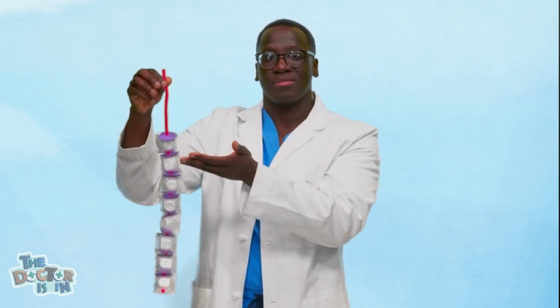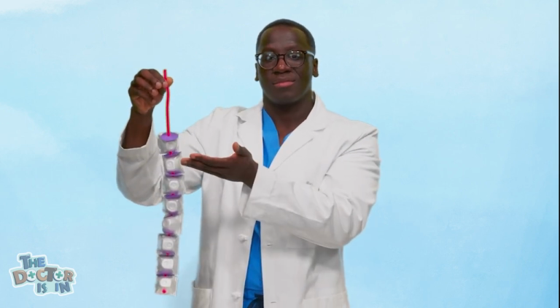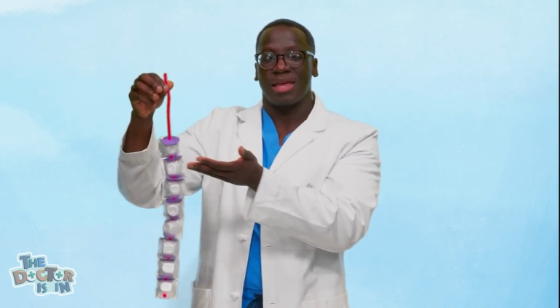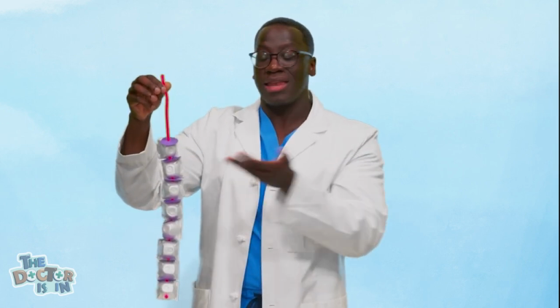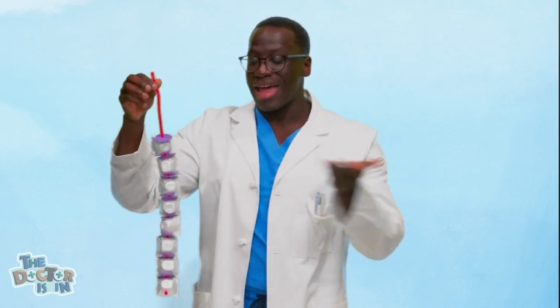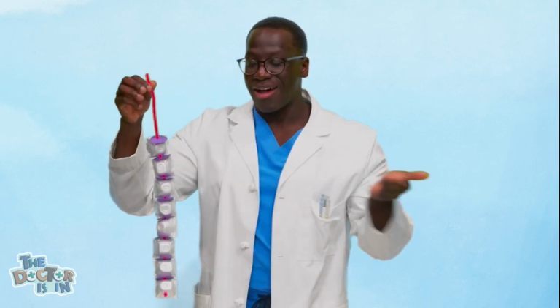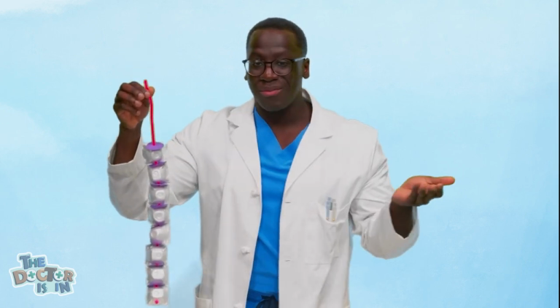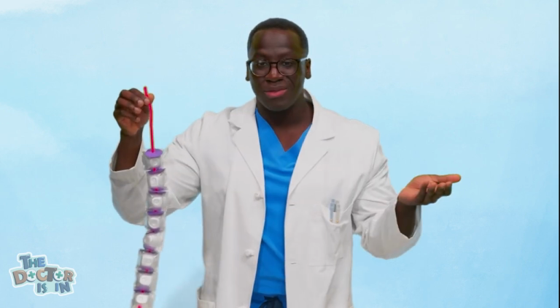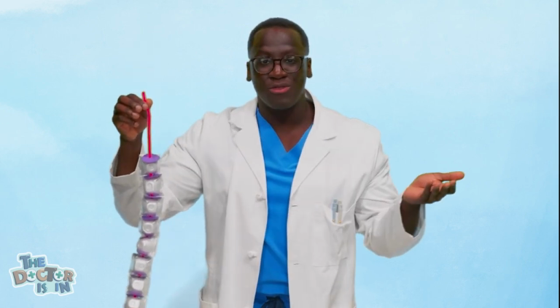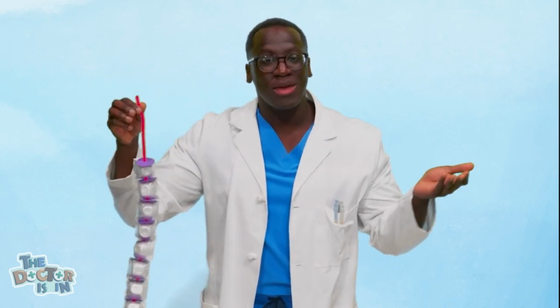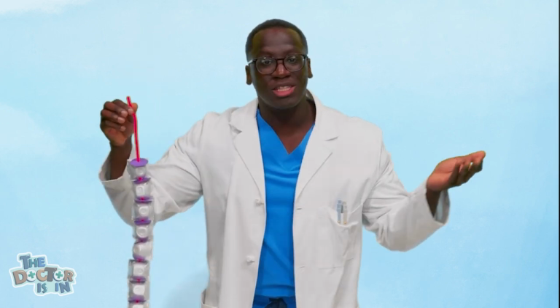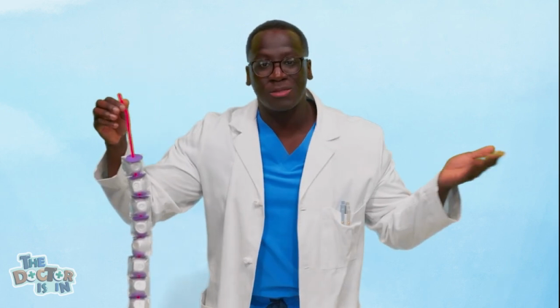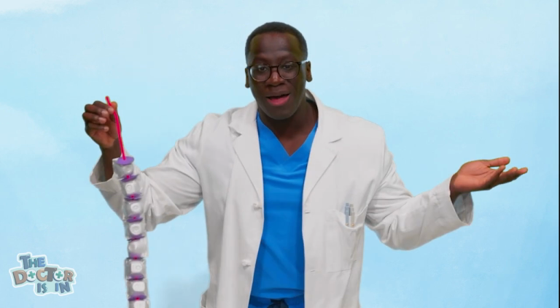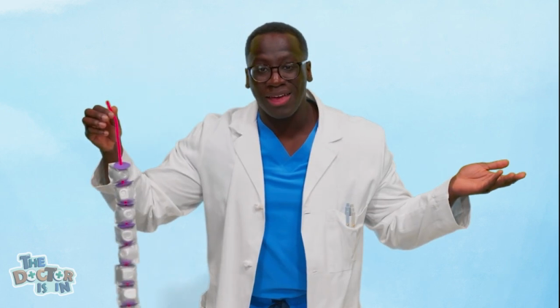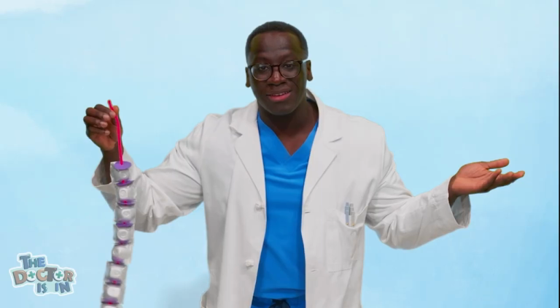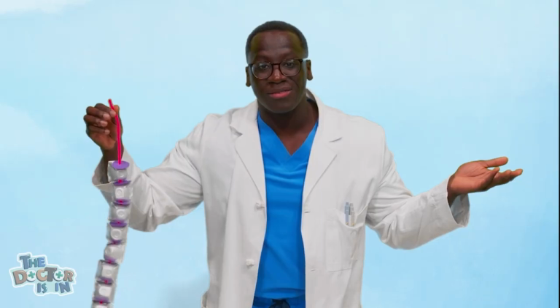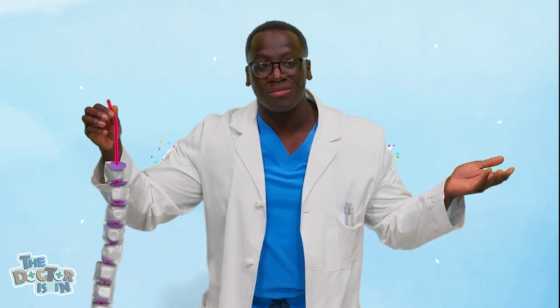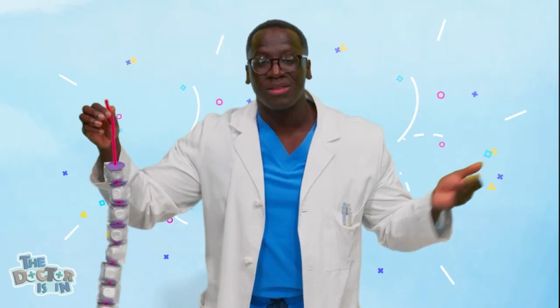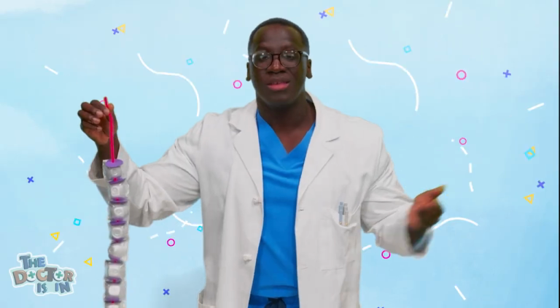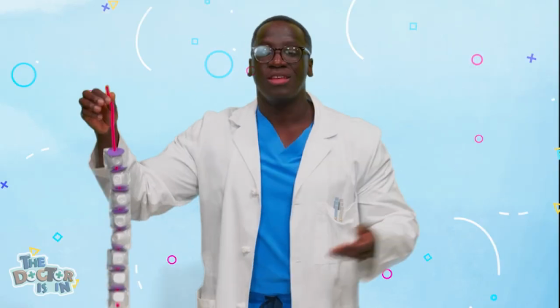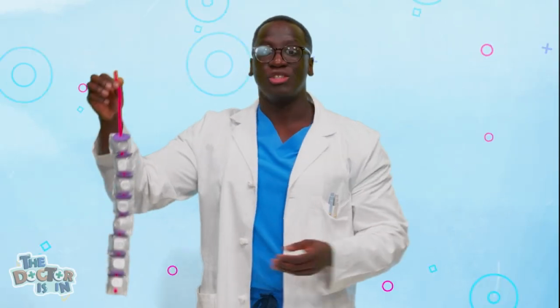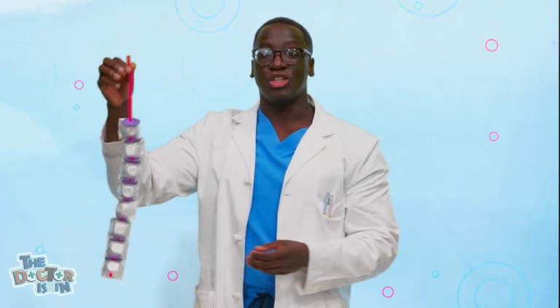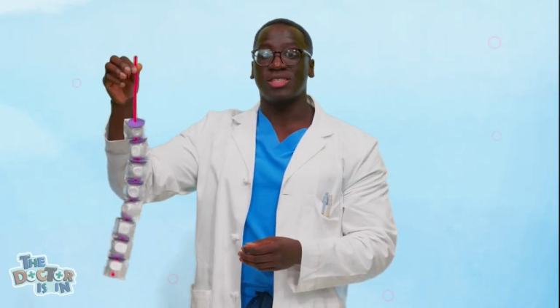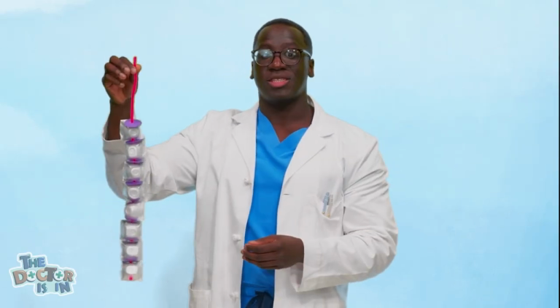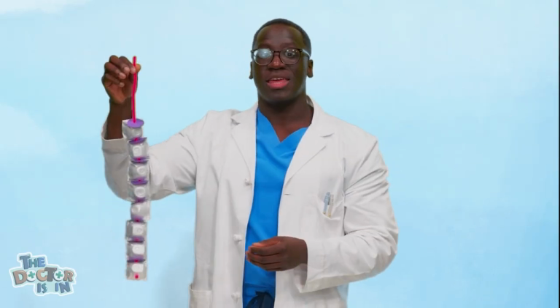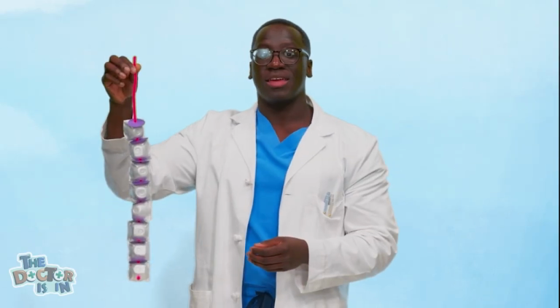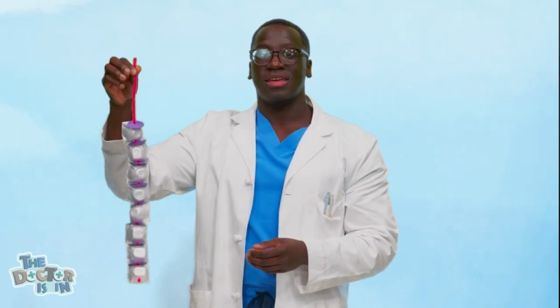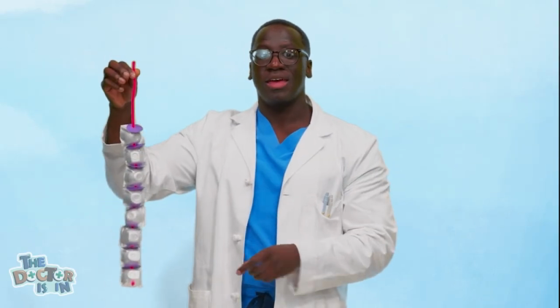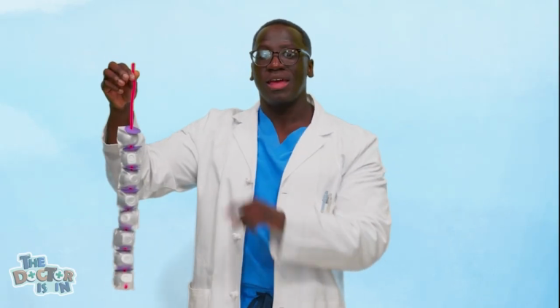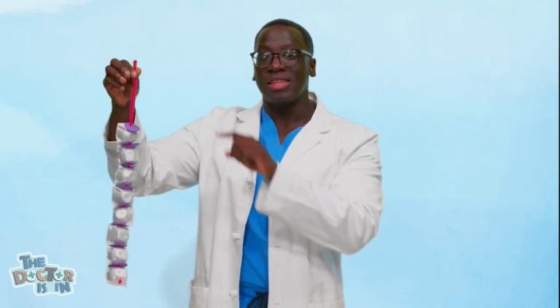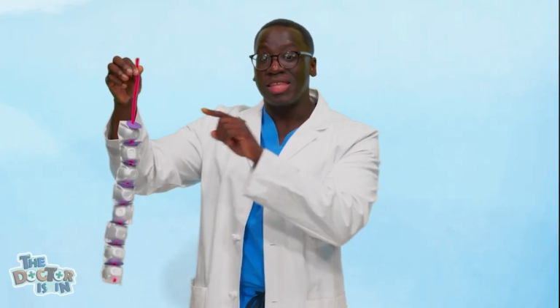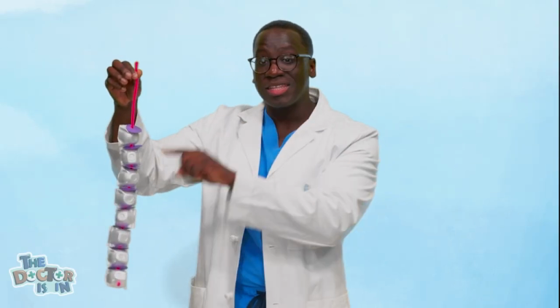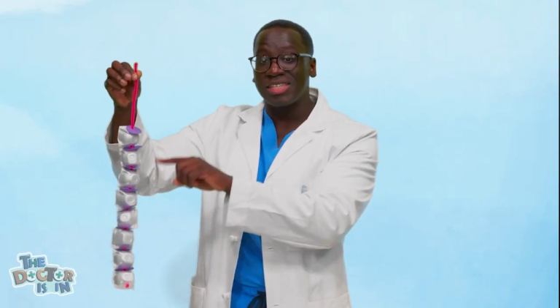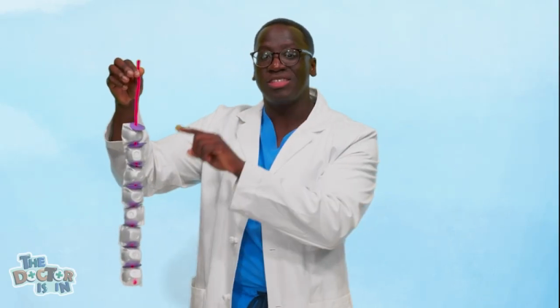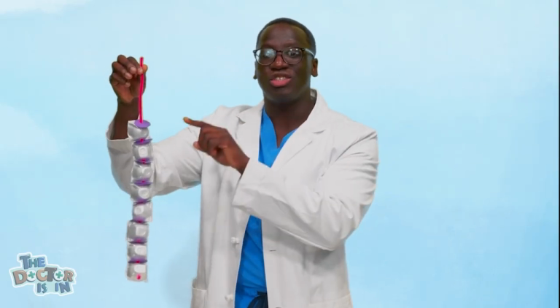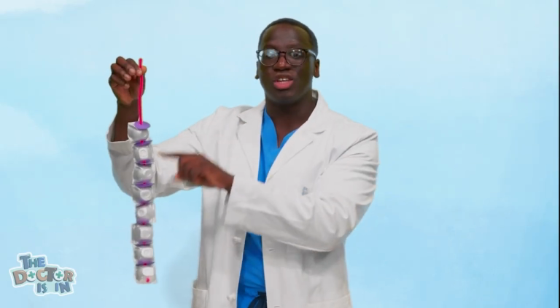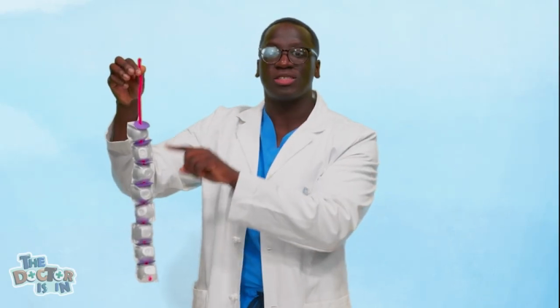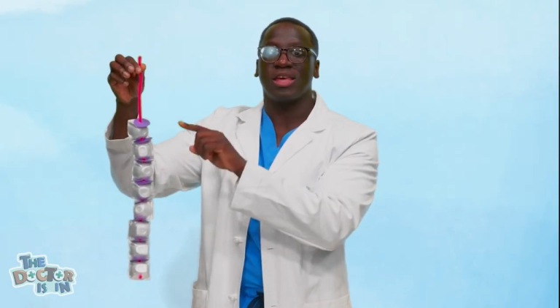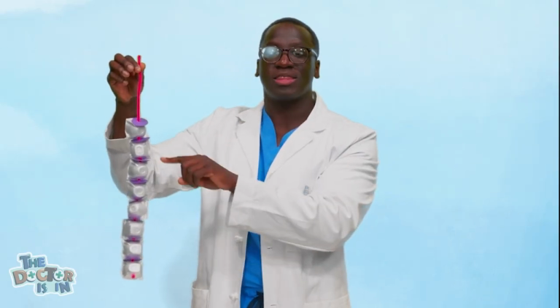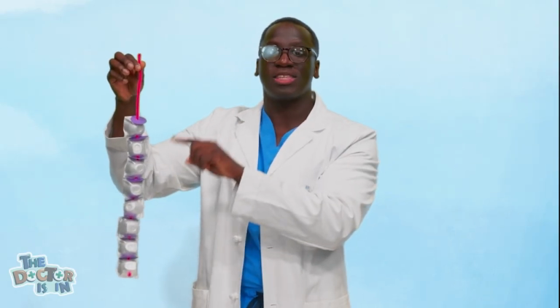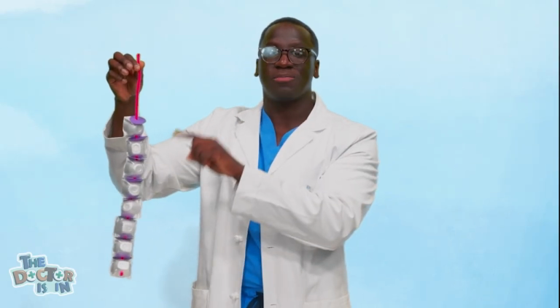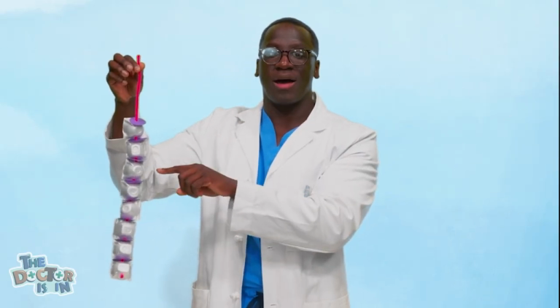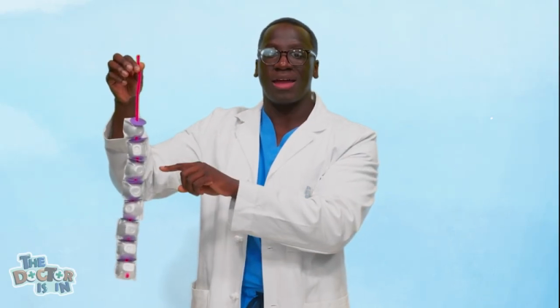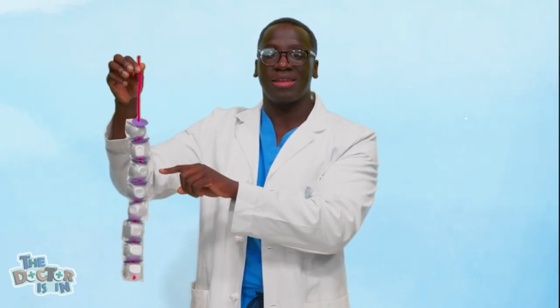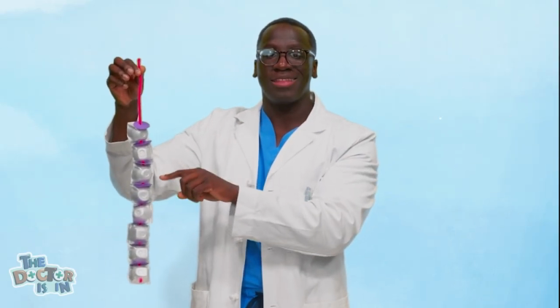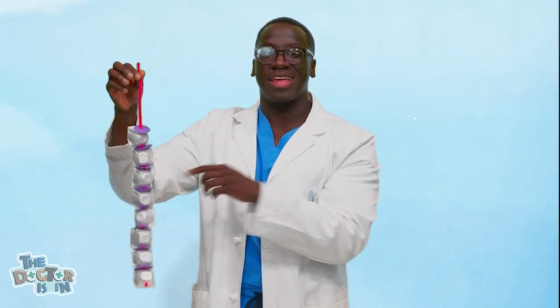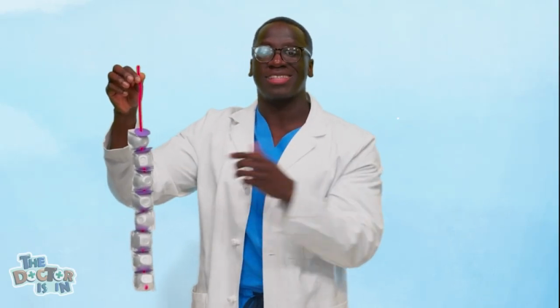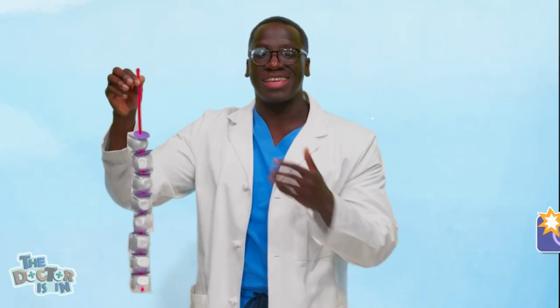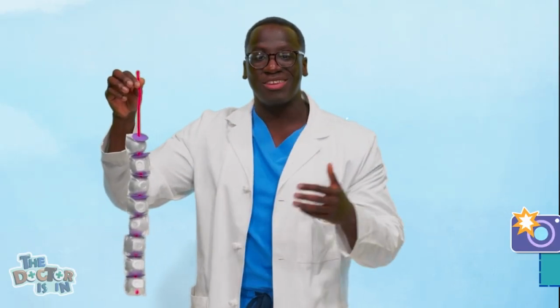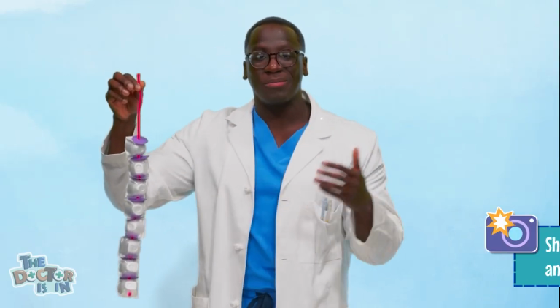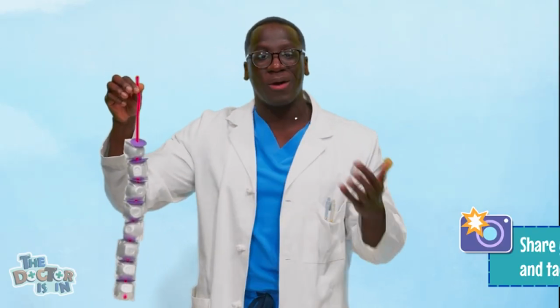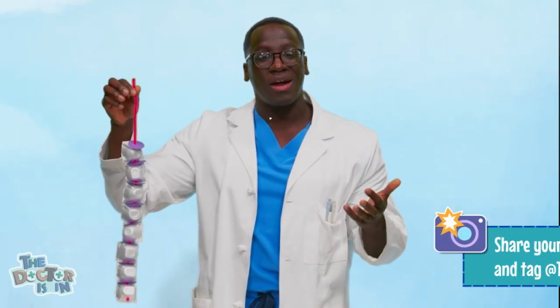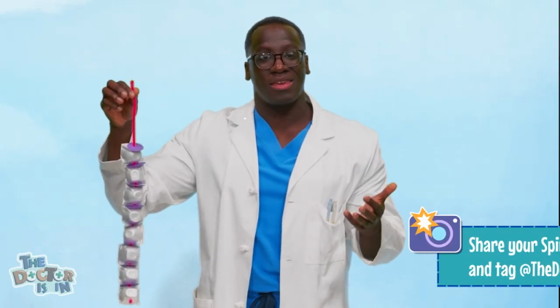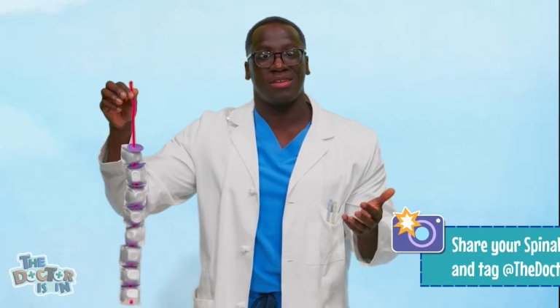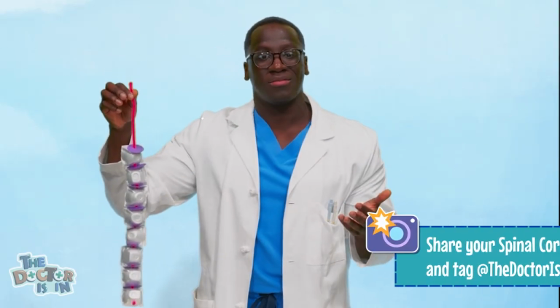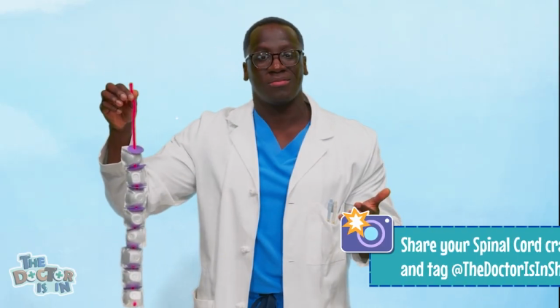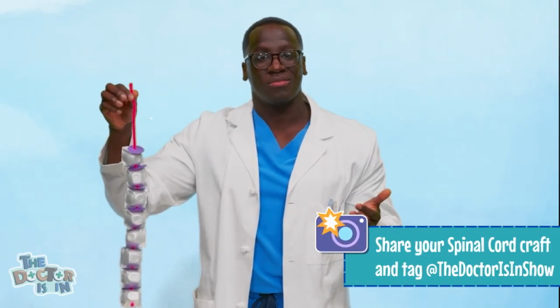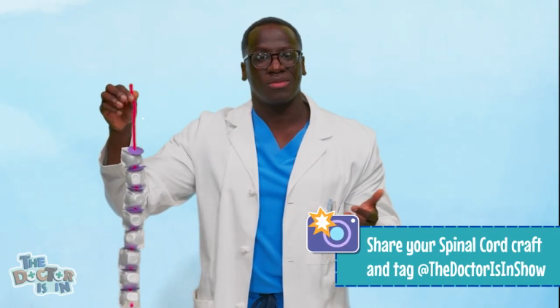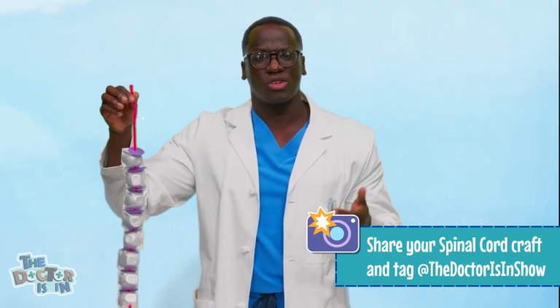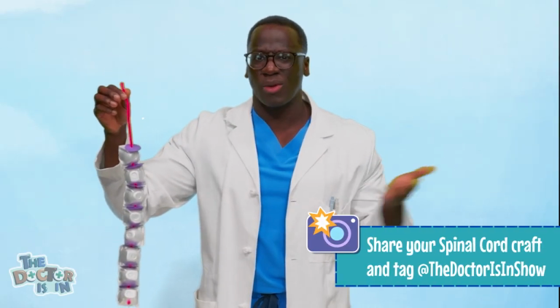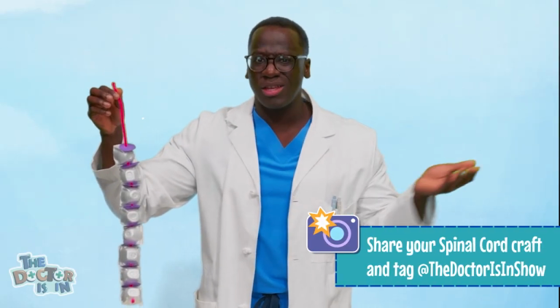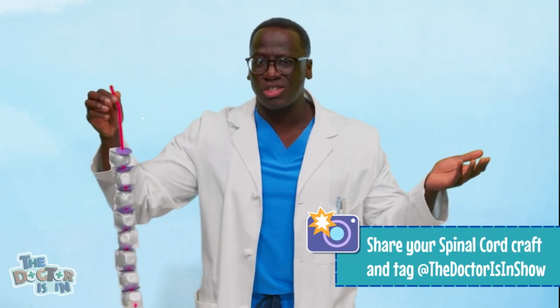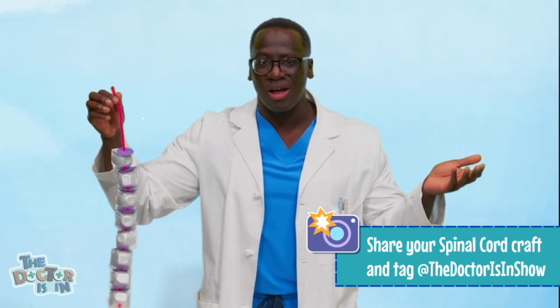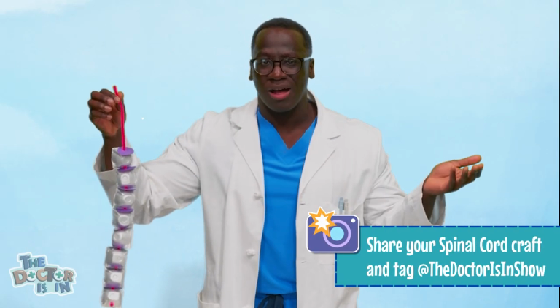And now you've made a spine! Just think — this is just like the spine that's in your body. Great job!